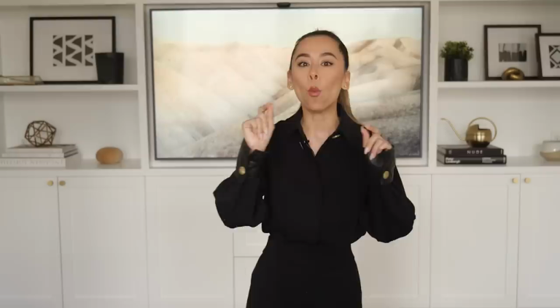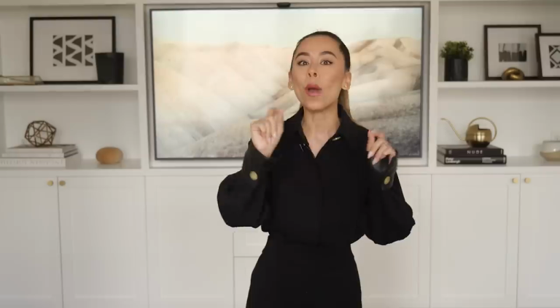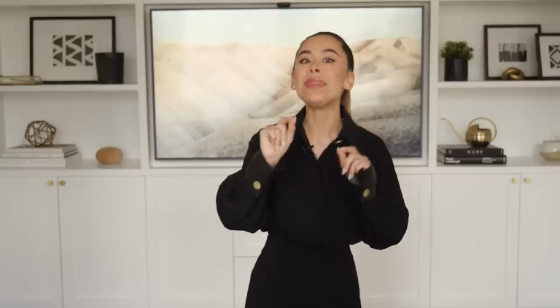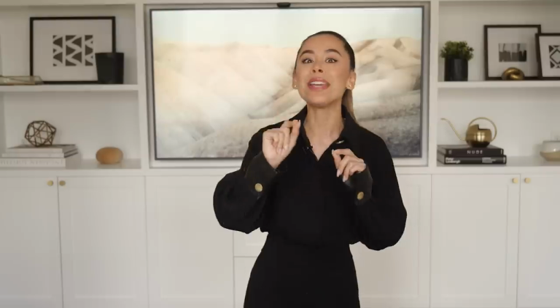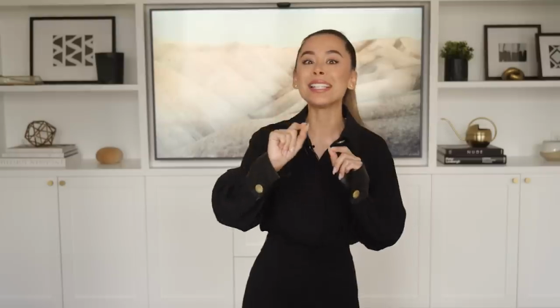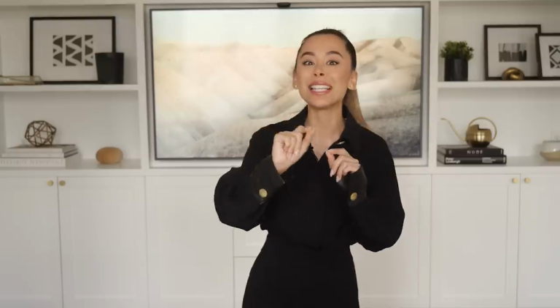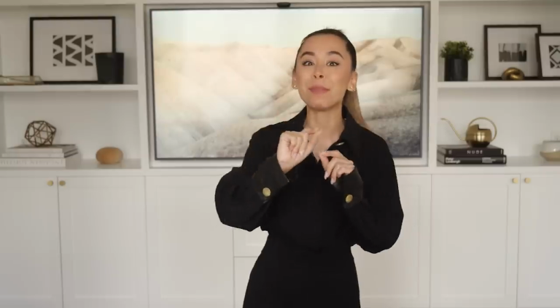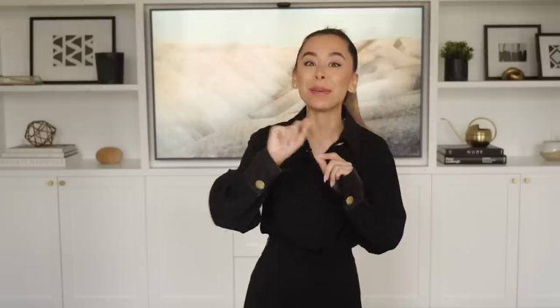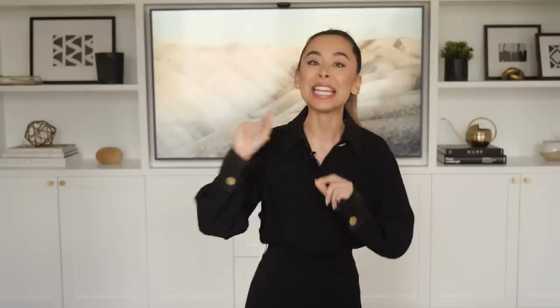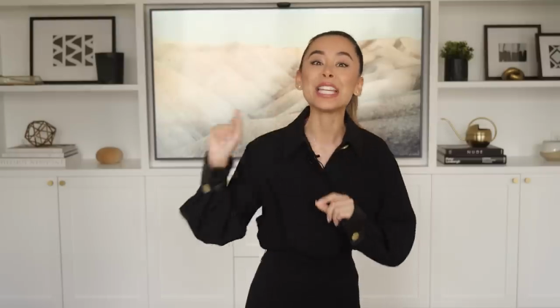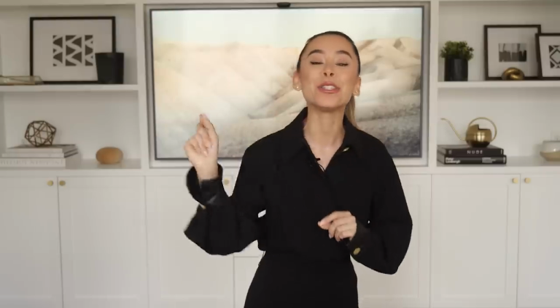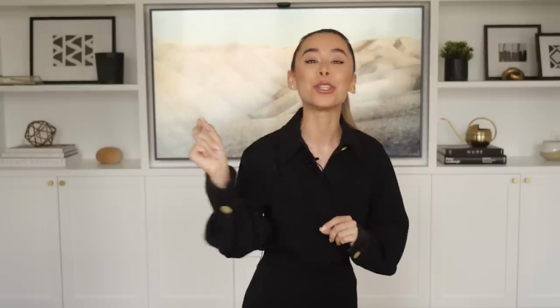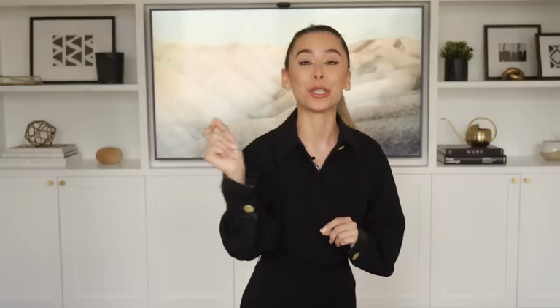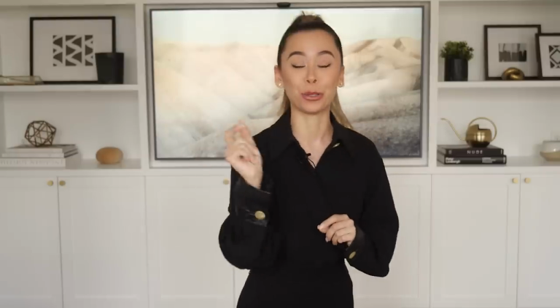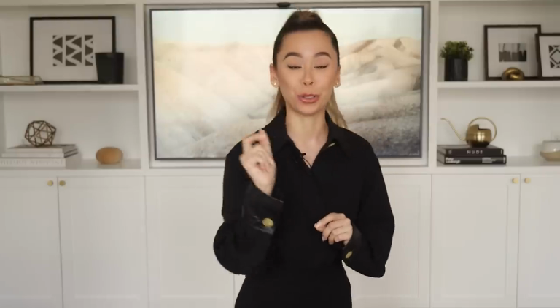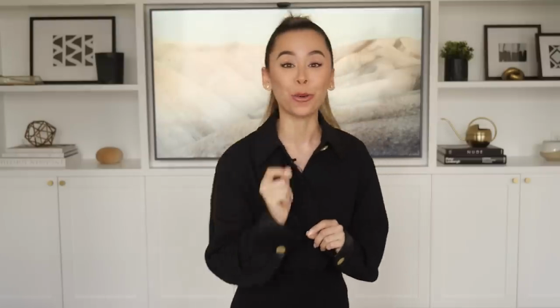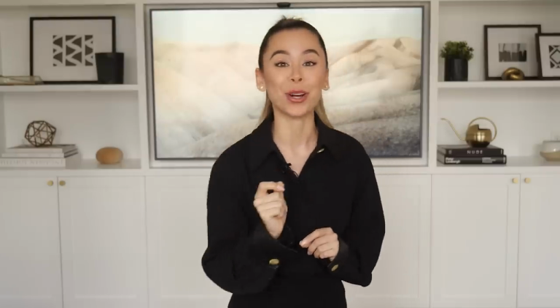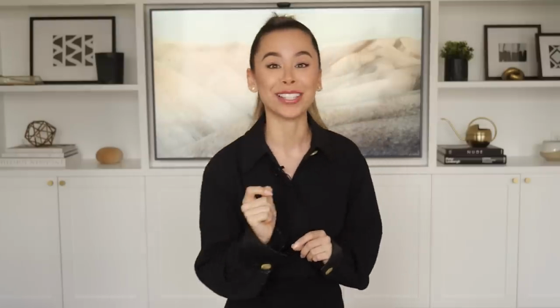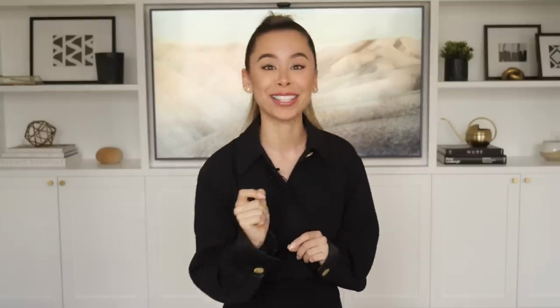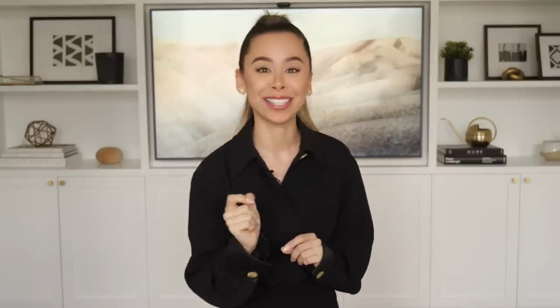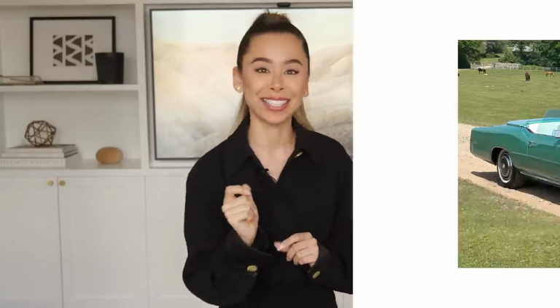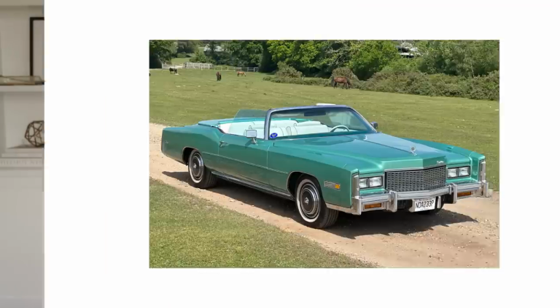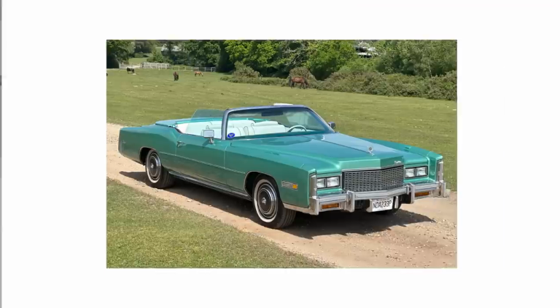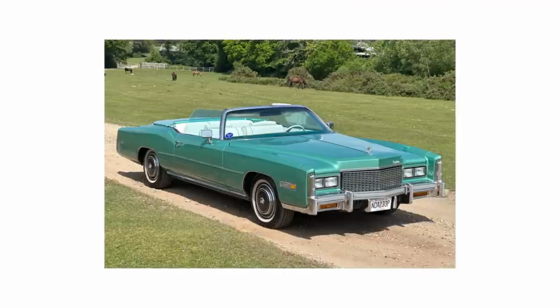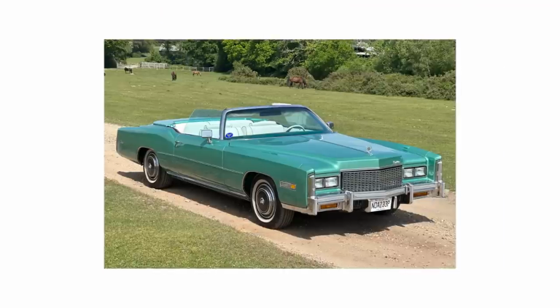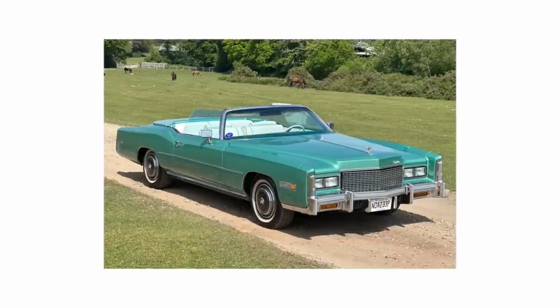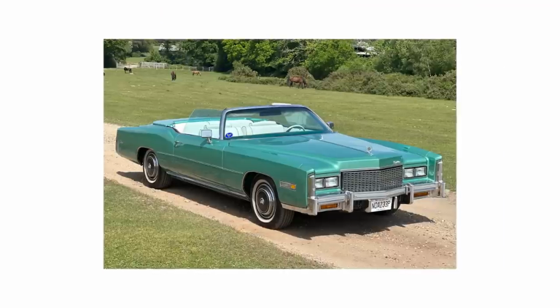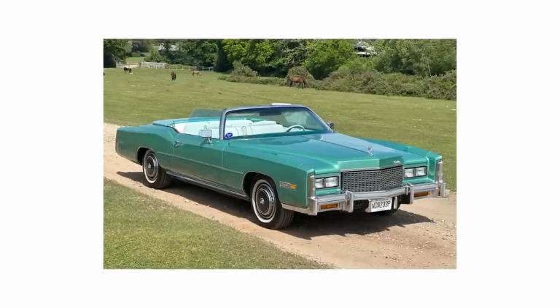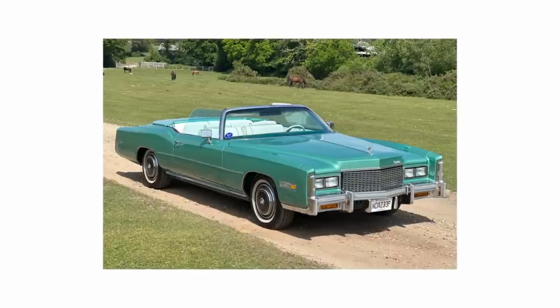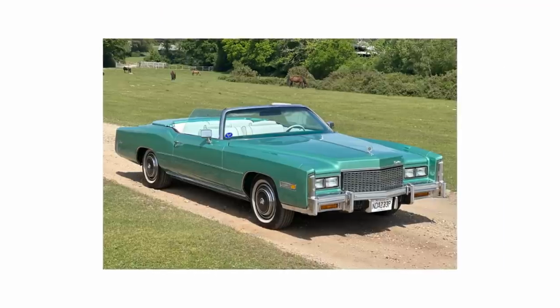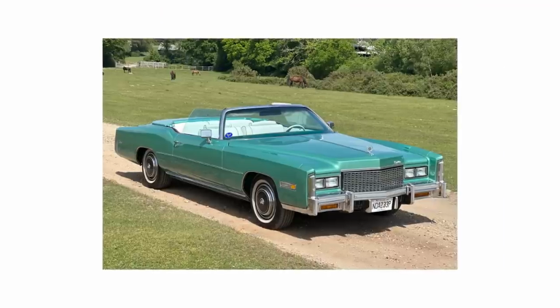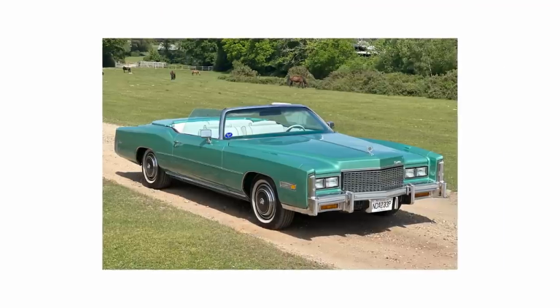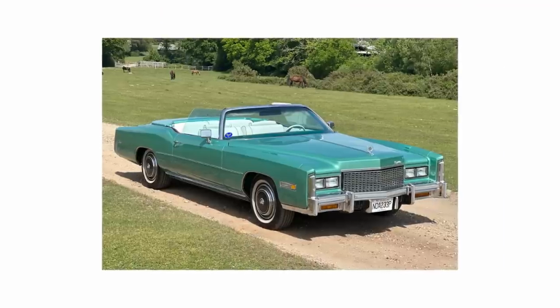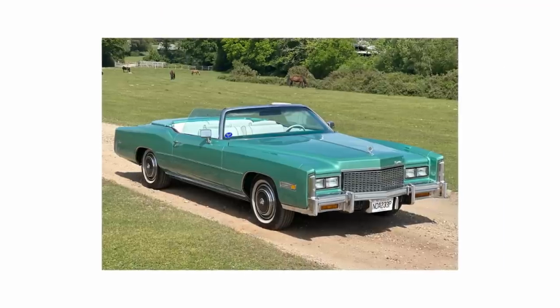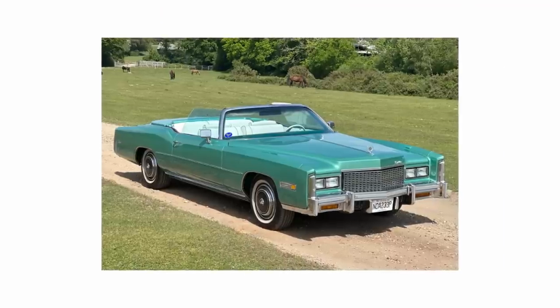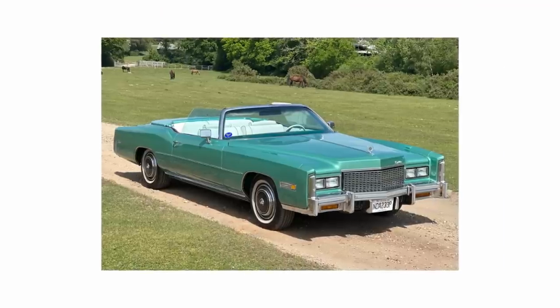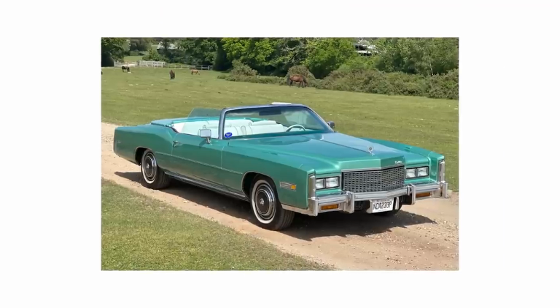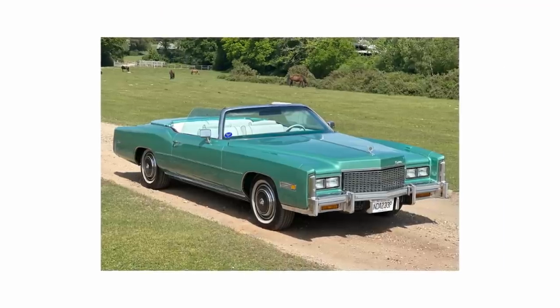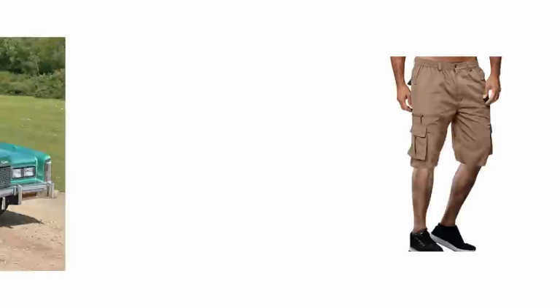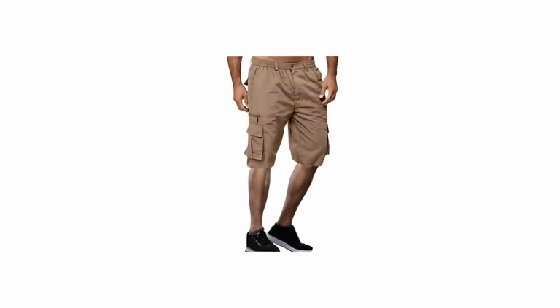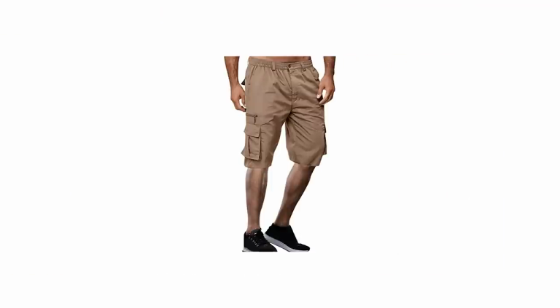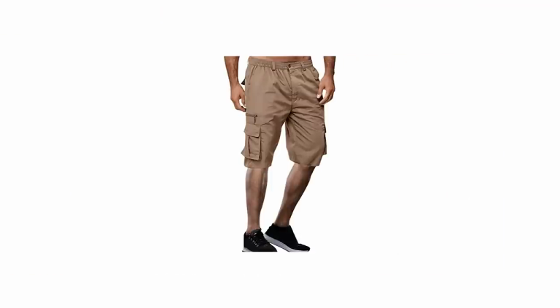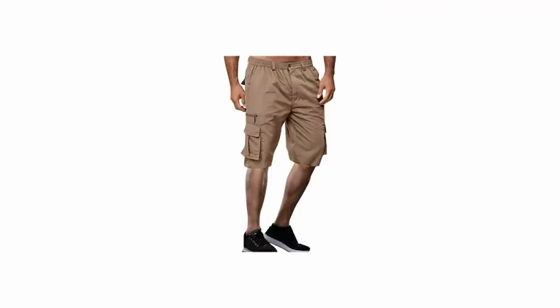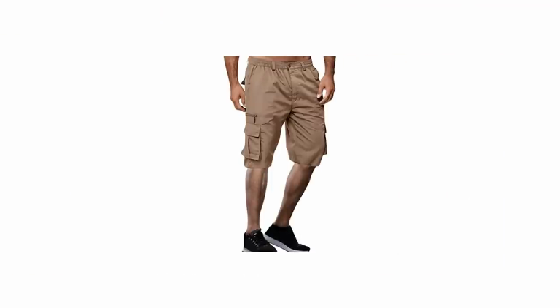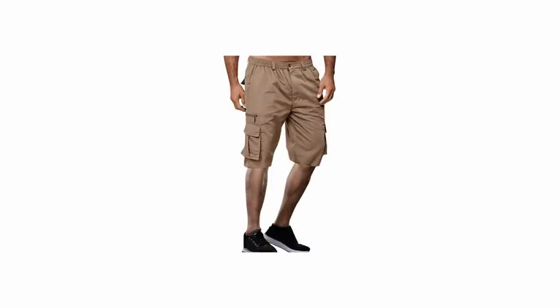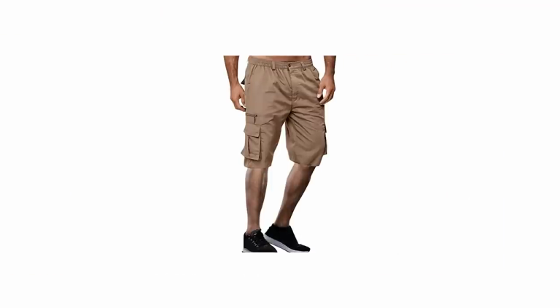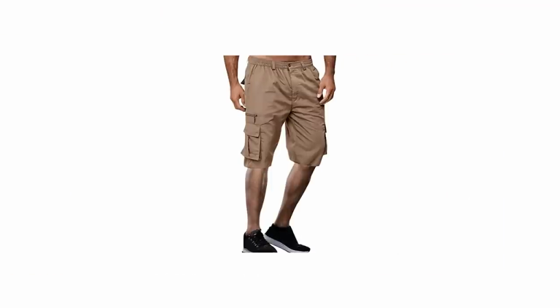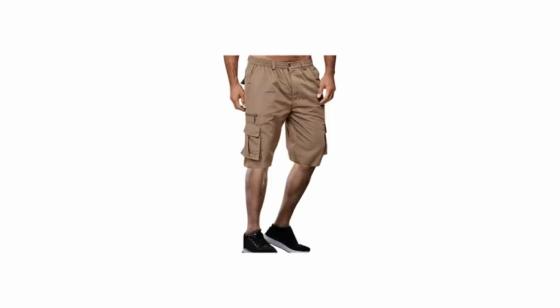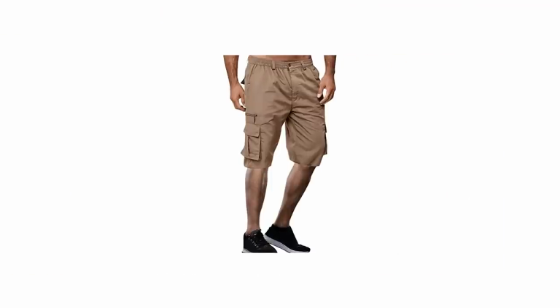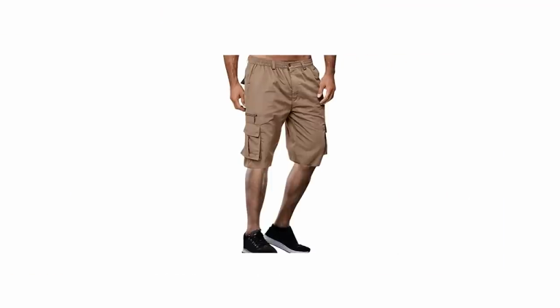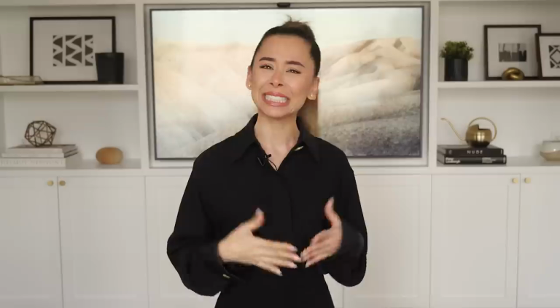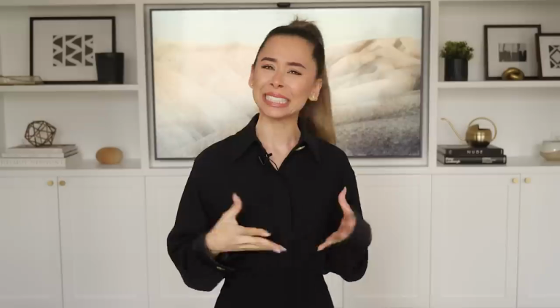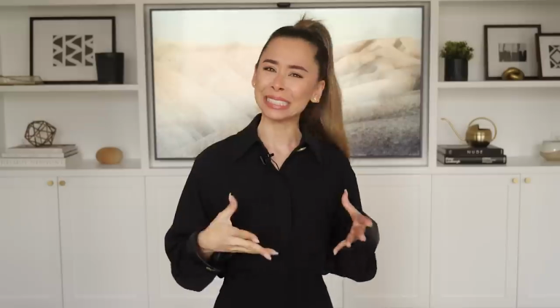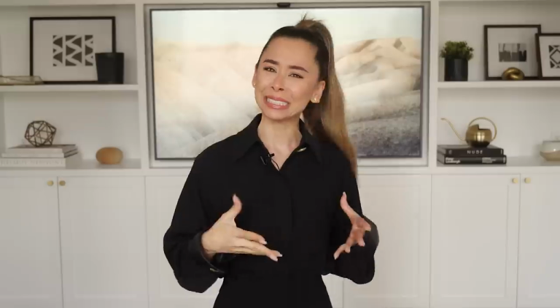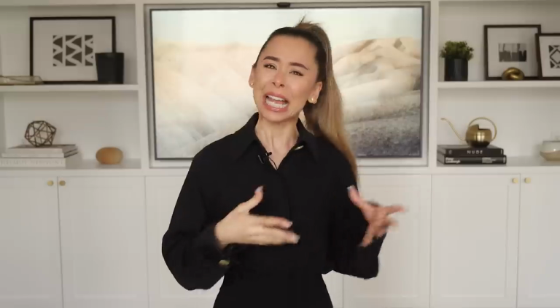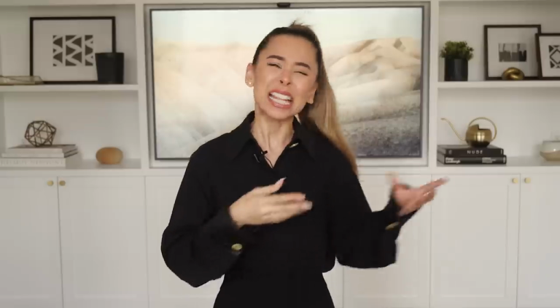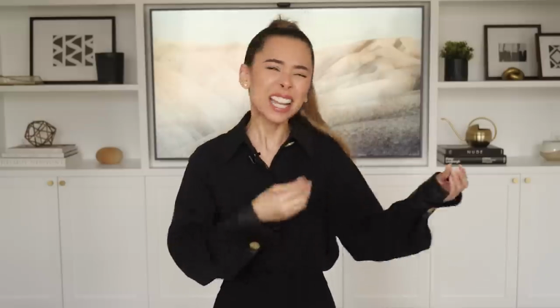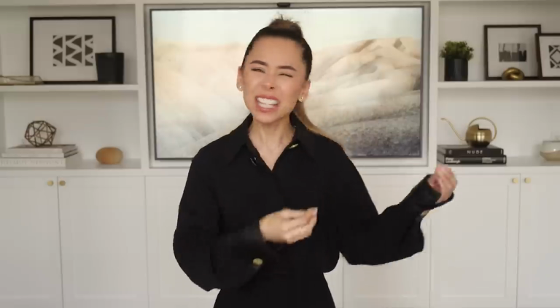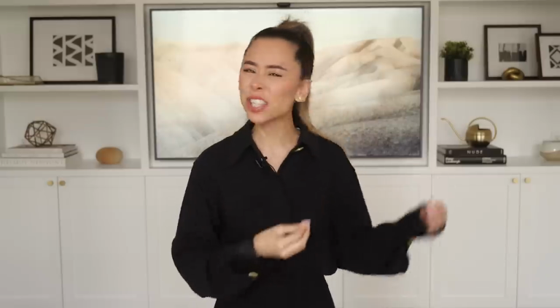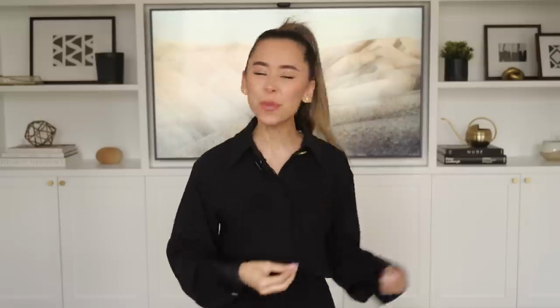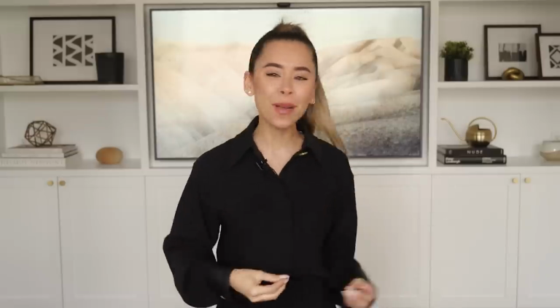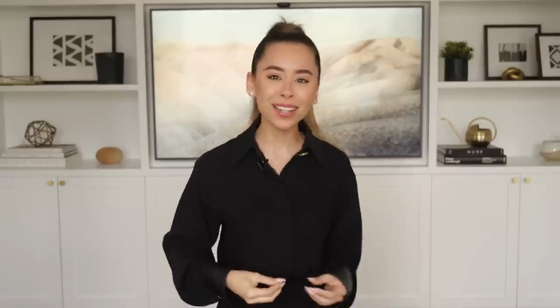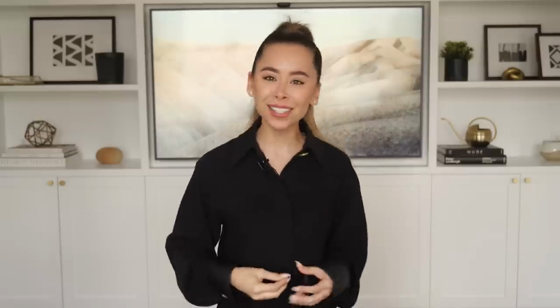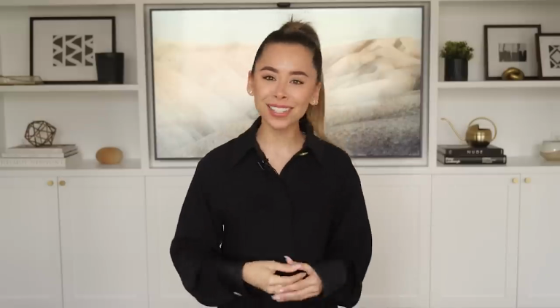The only thing that can make cargo pants even worse is when they zip into shorts. Convertible cars? Yes. Convertible pants? Not so much.